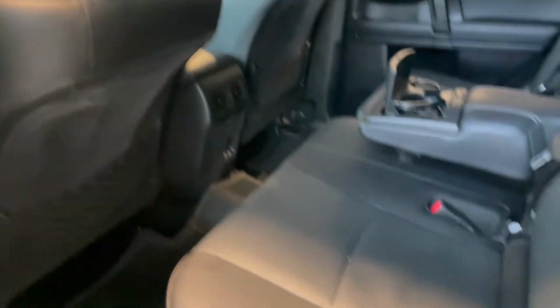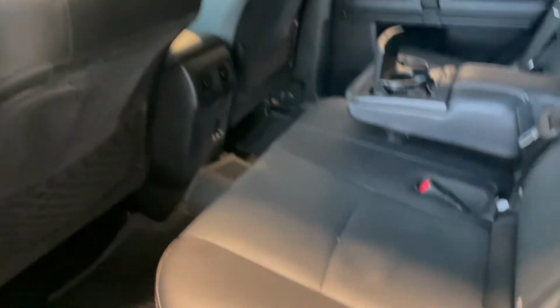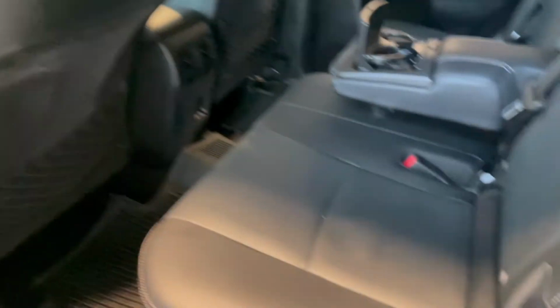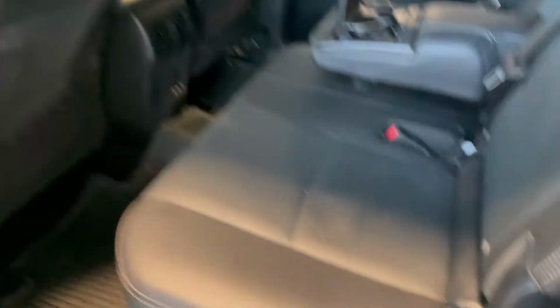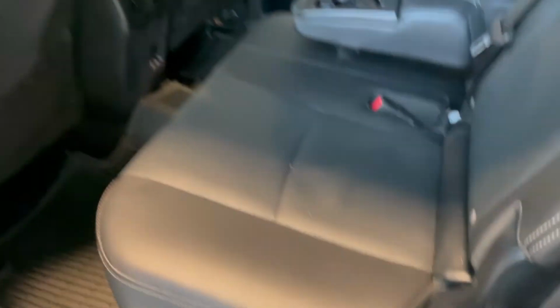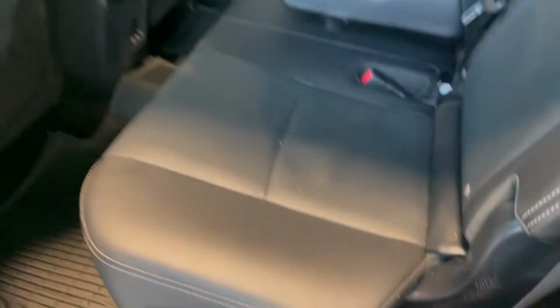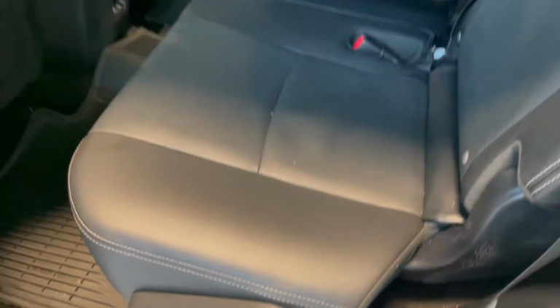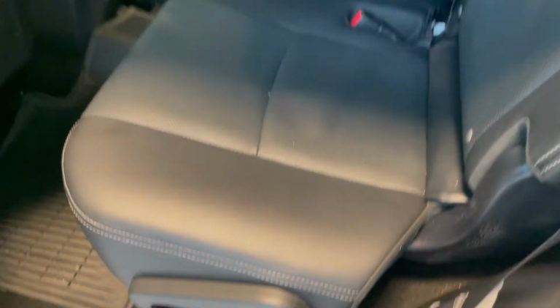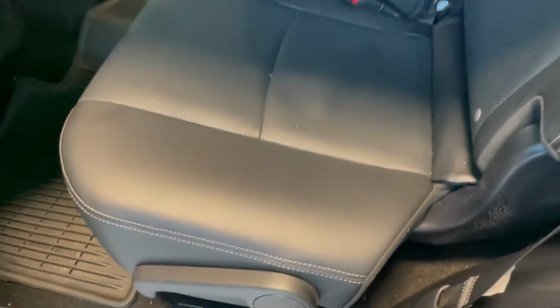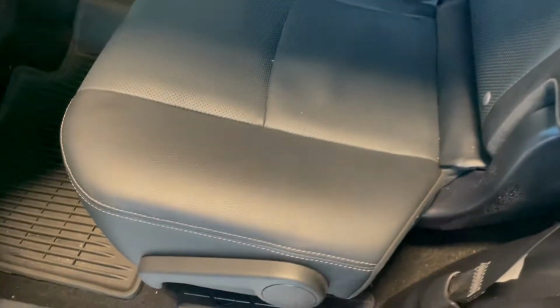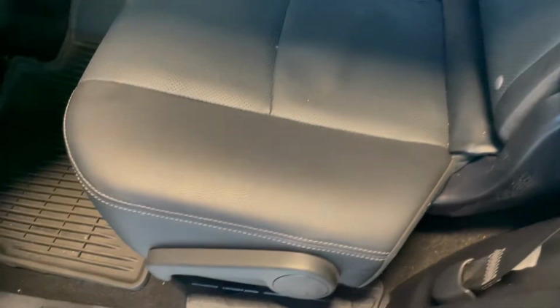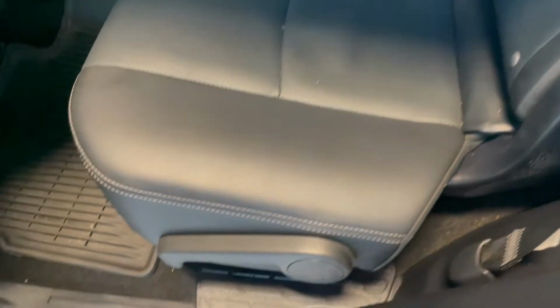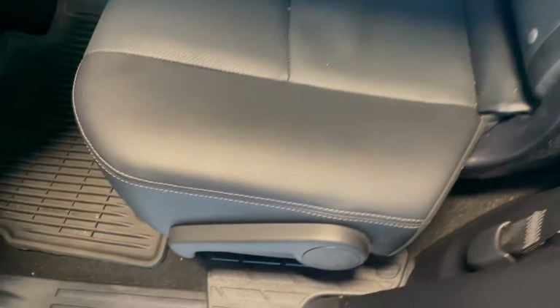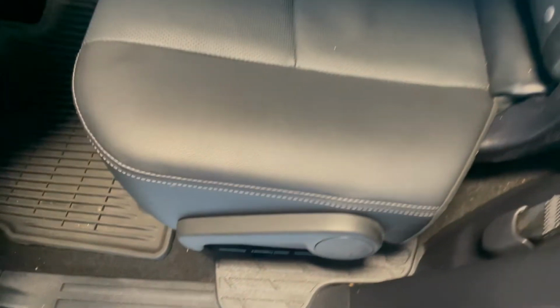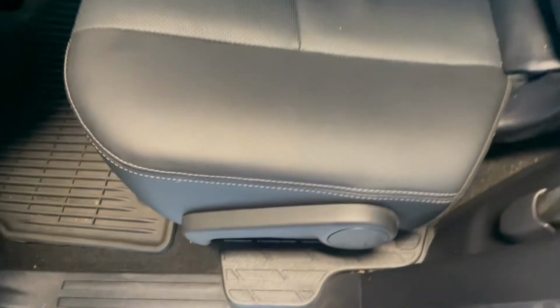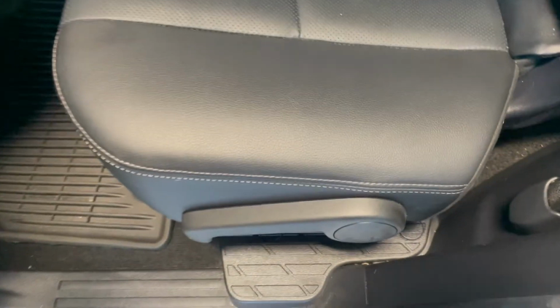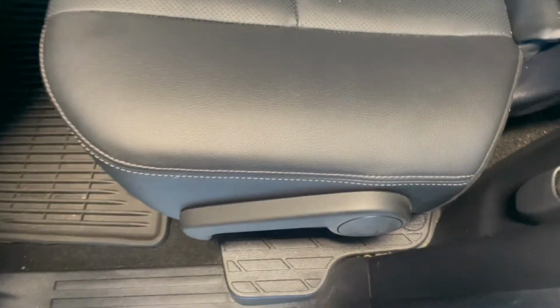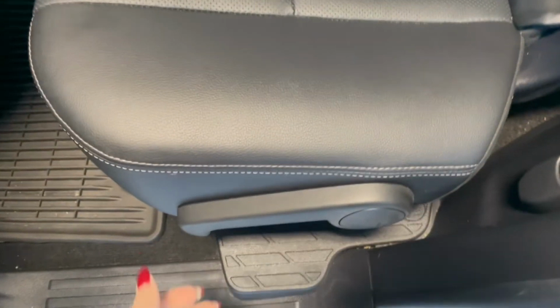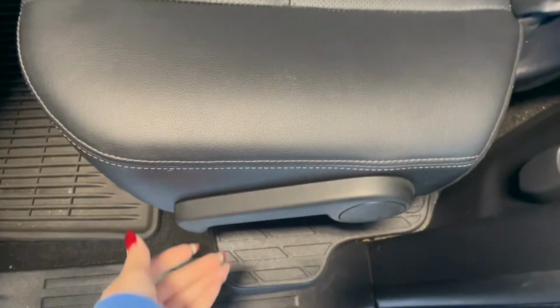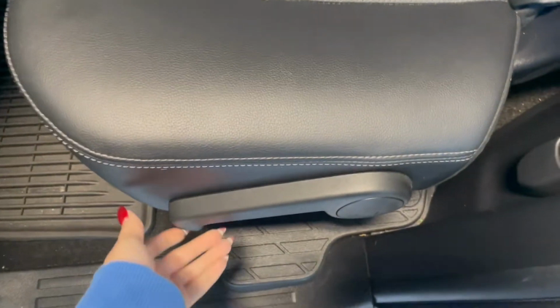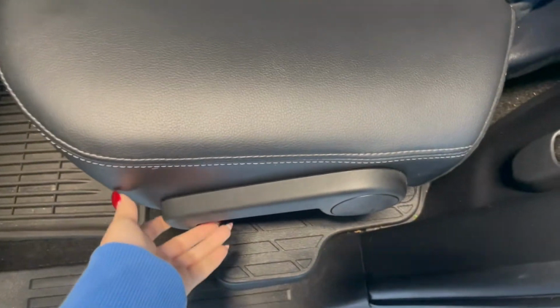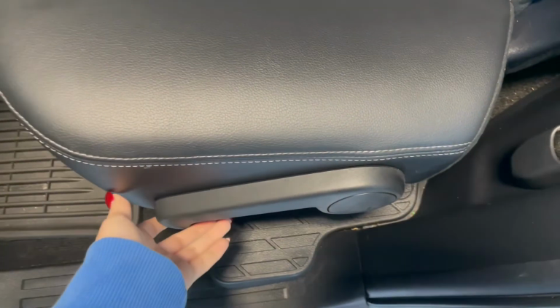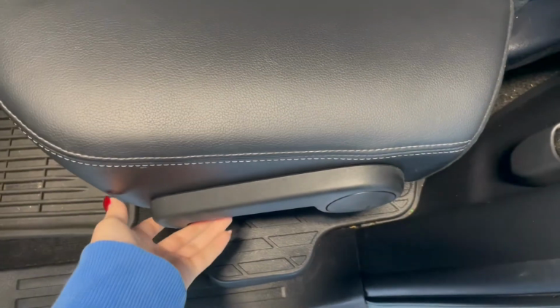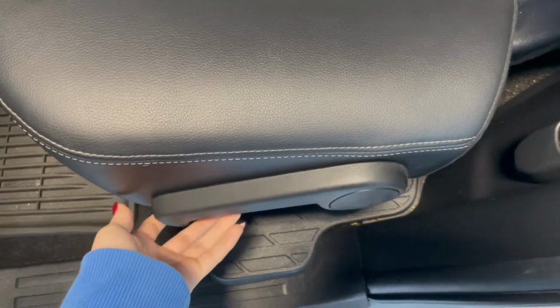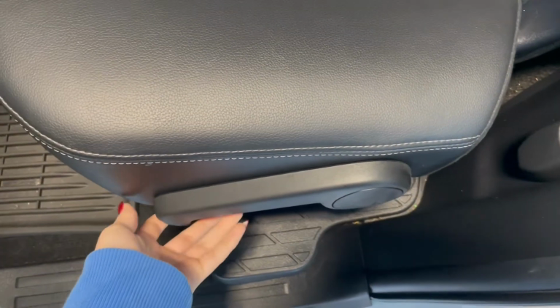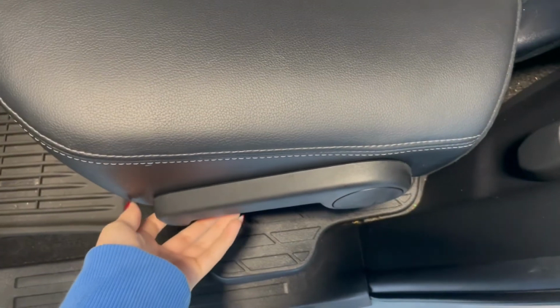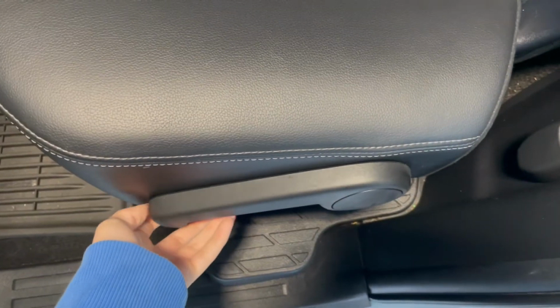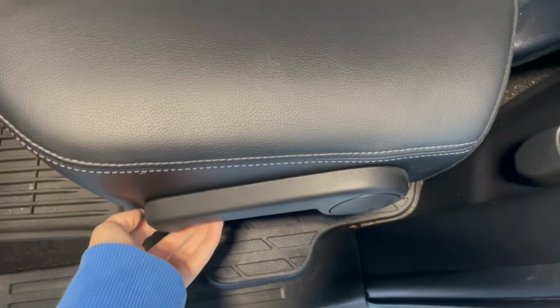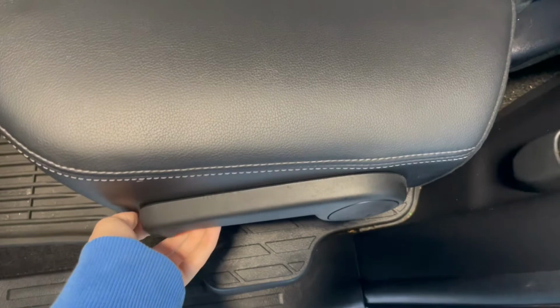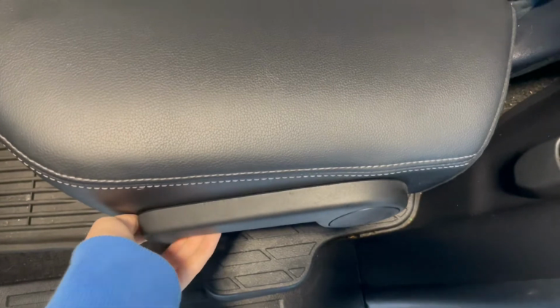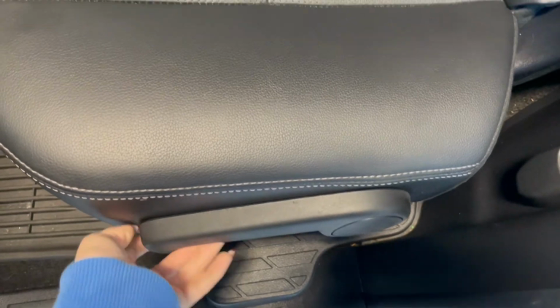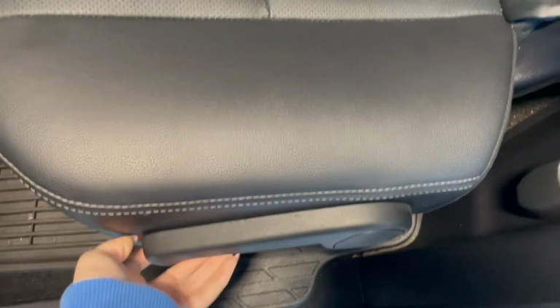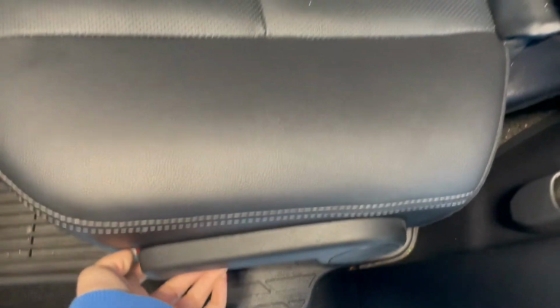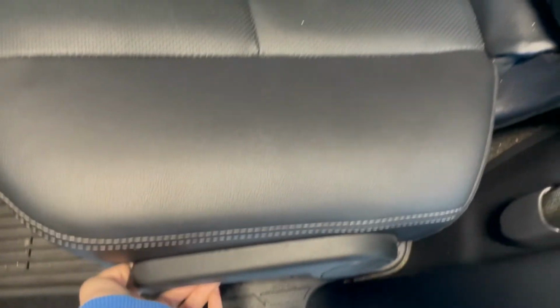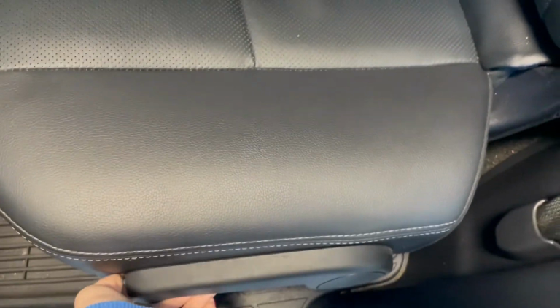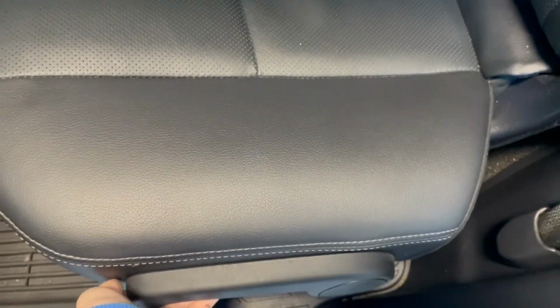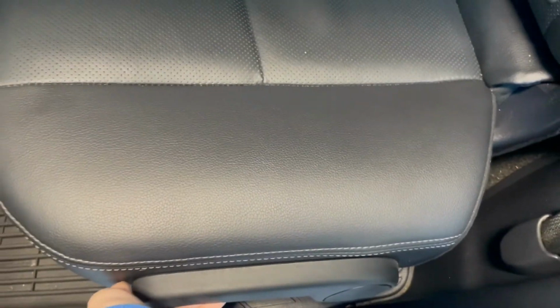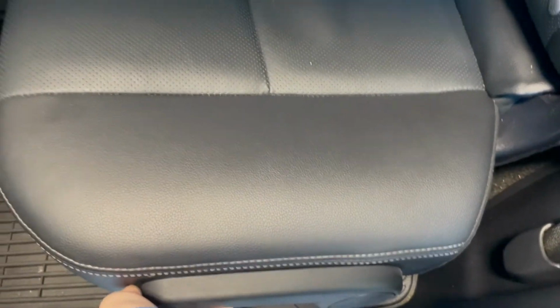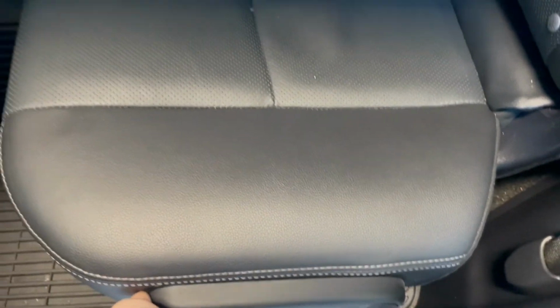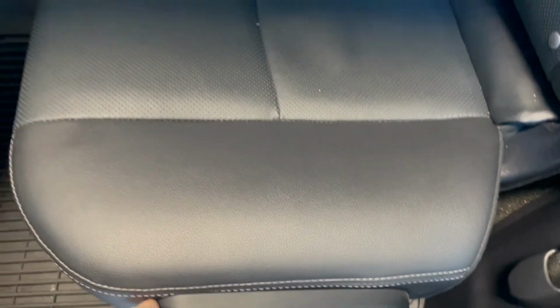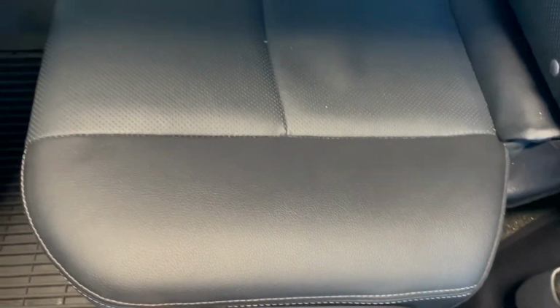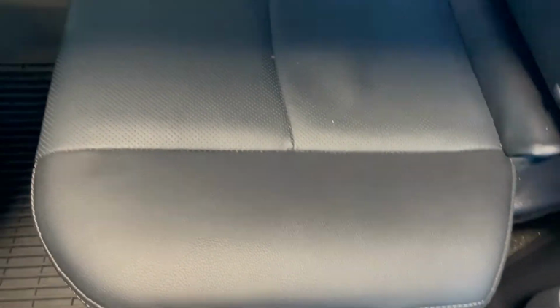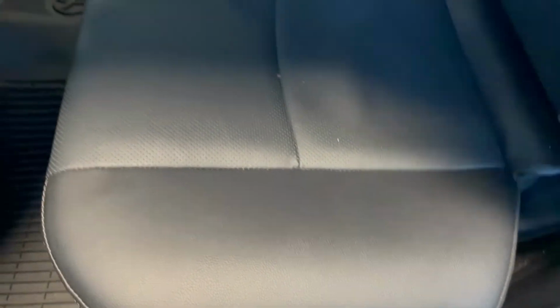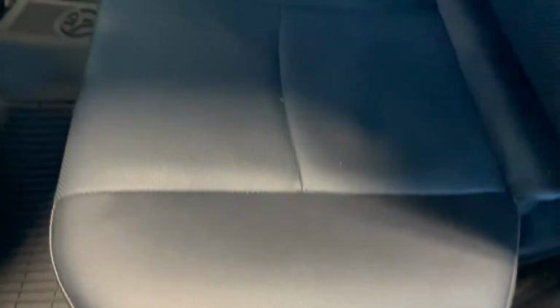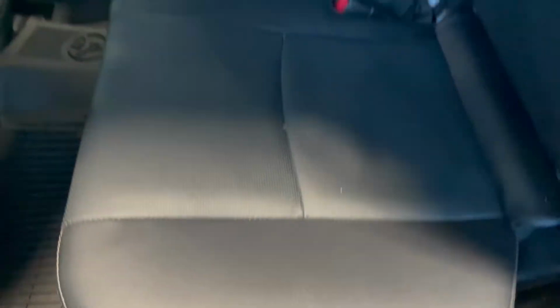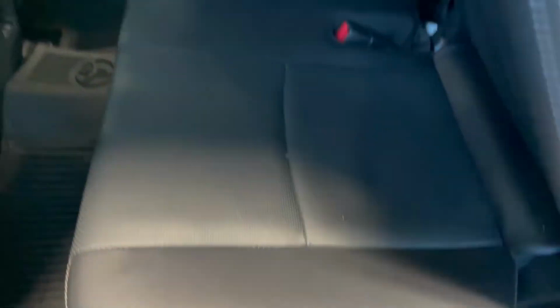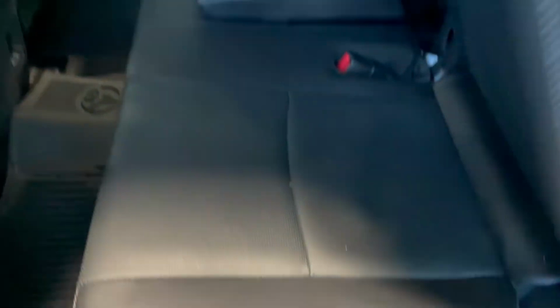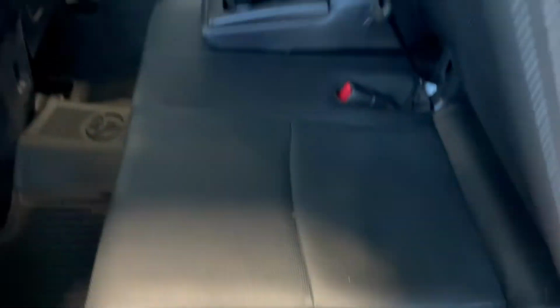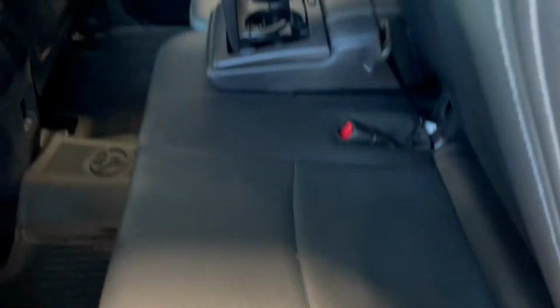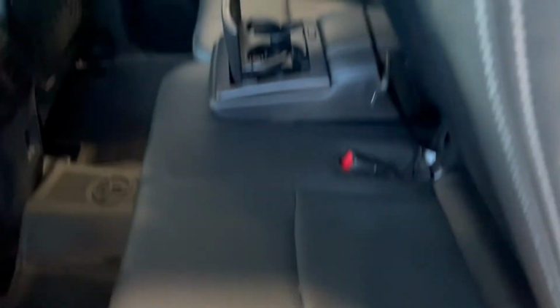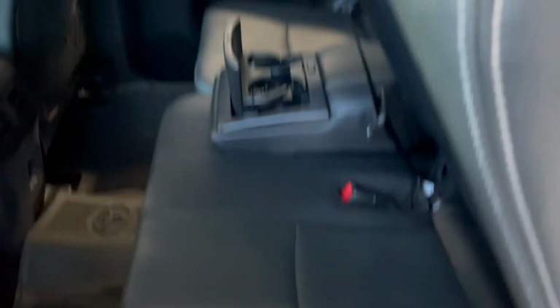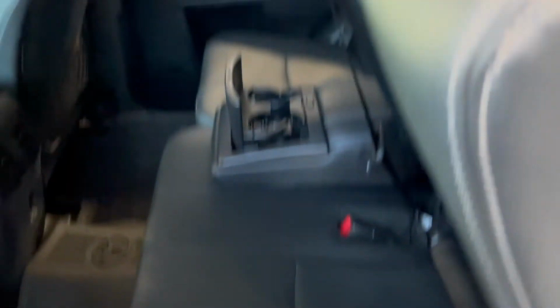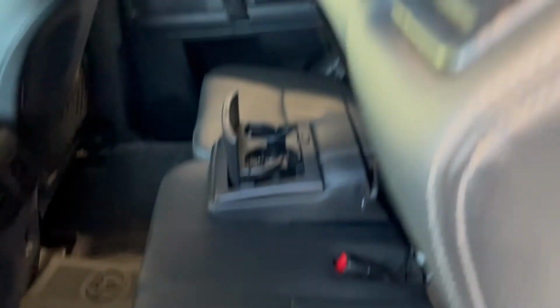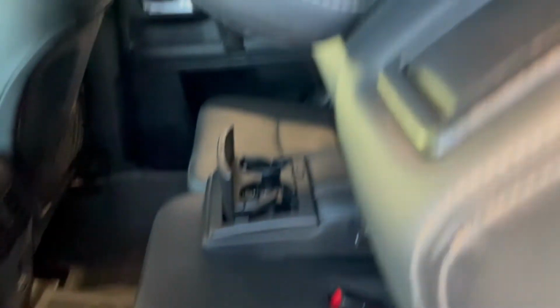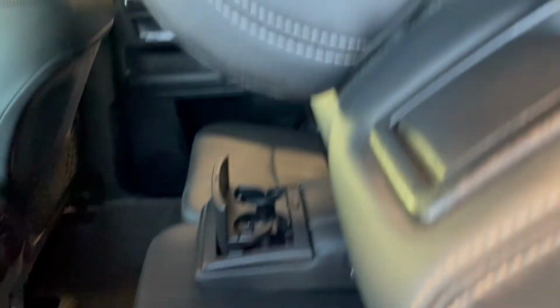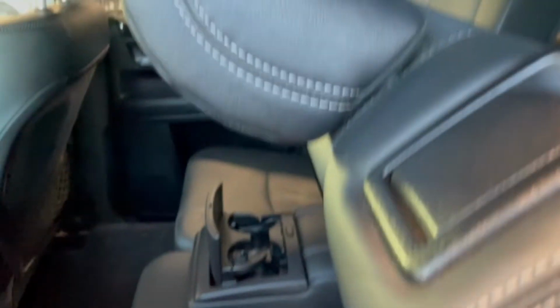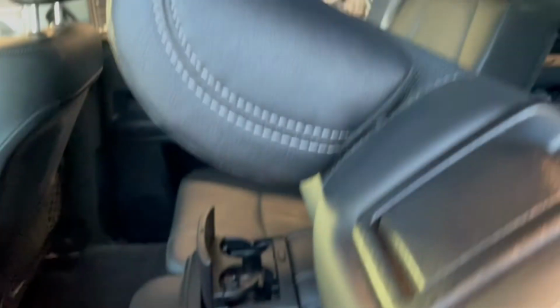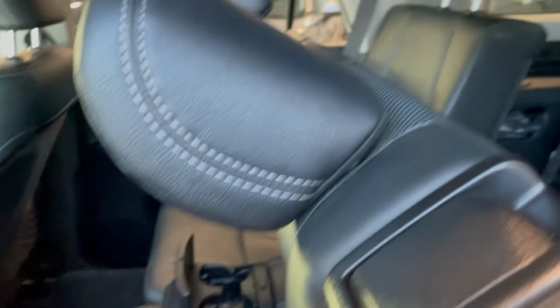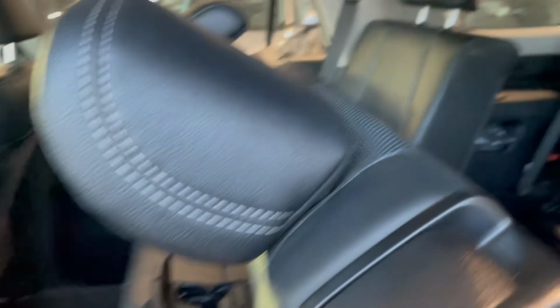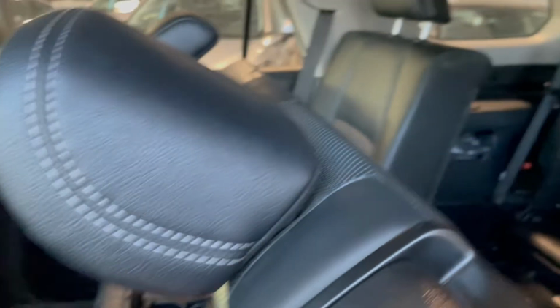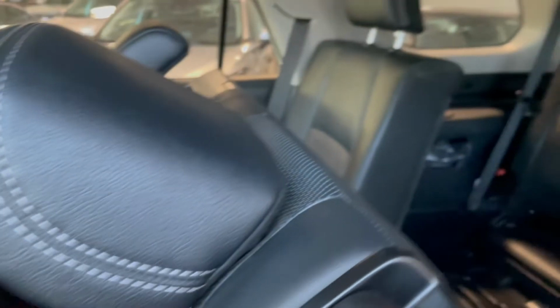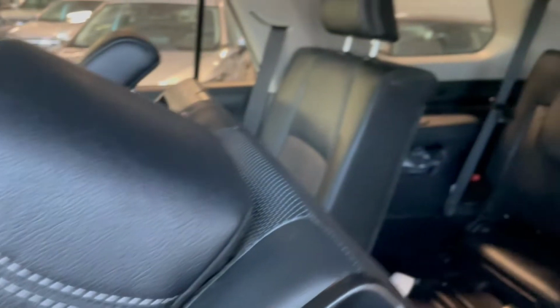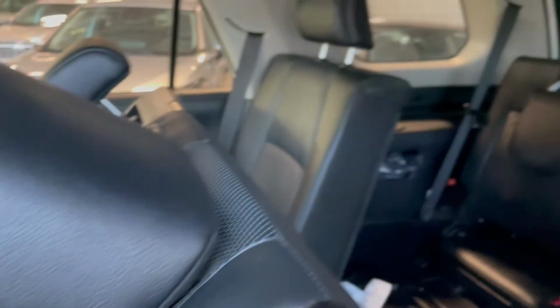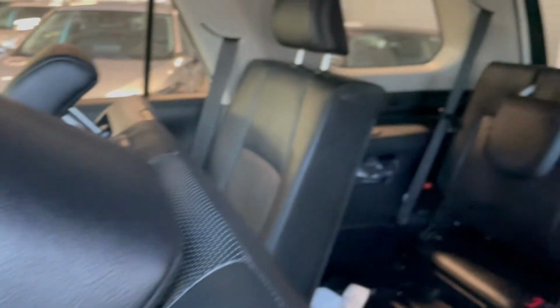For access to the third row, all we have to do is lift up on this tab here, and the seat will fold and slide forward.